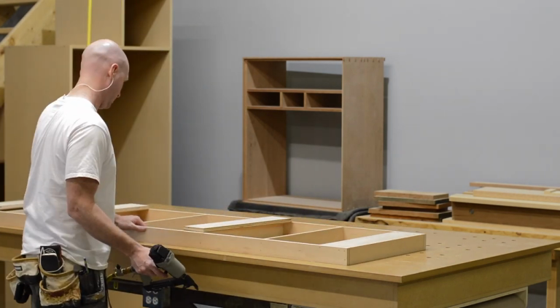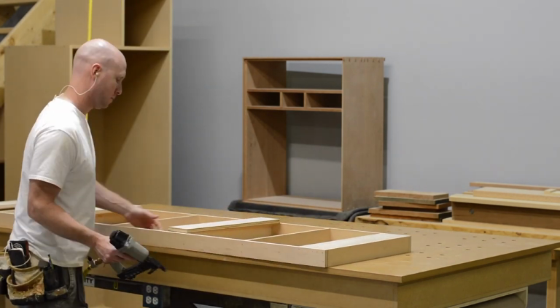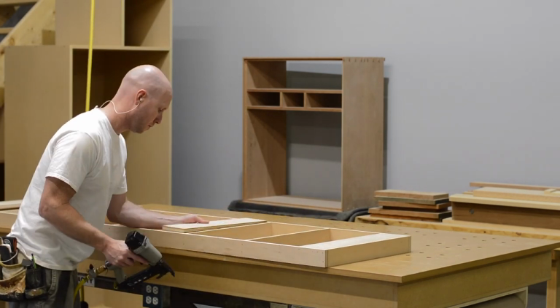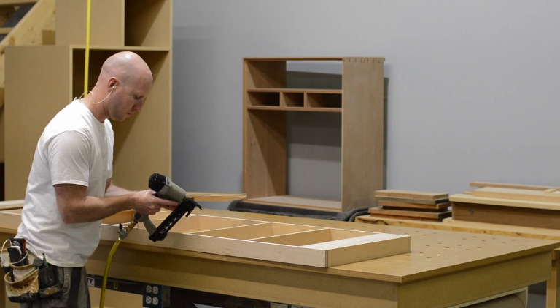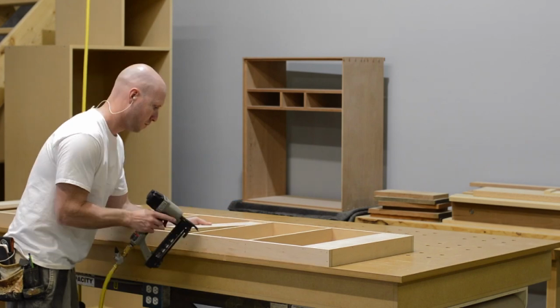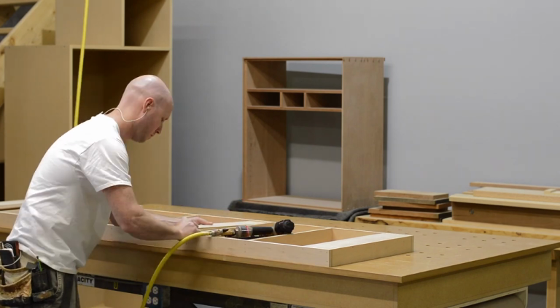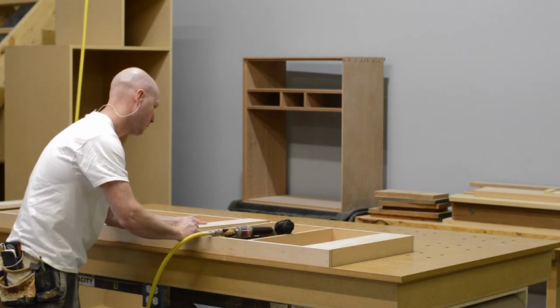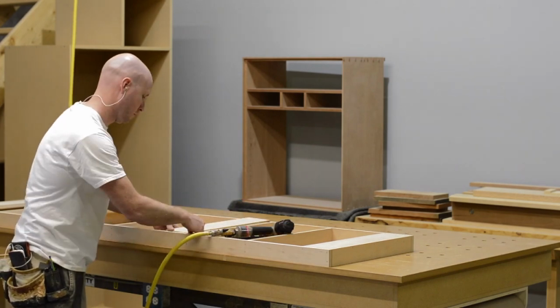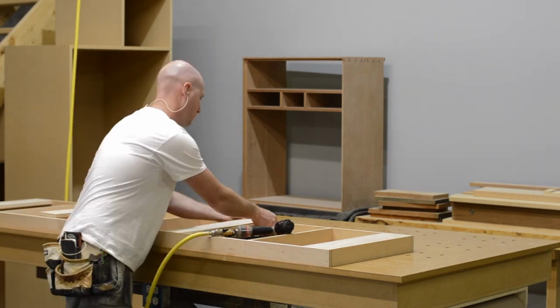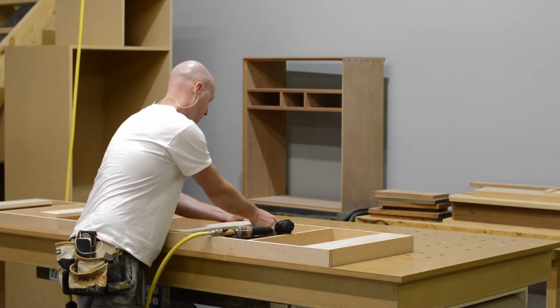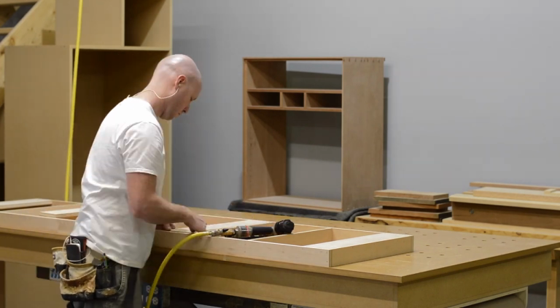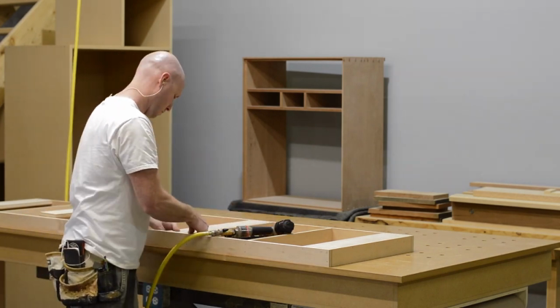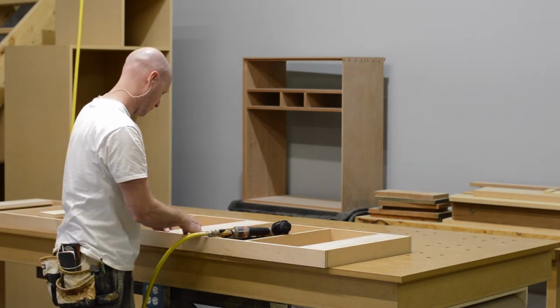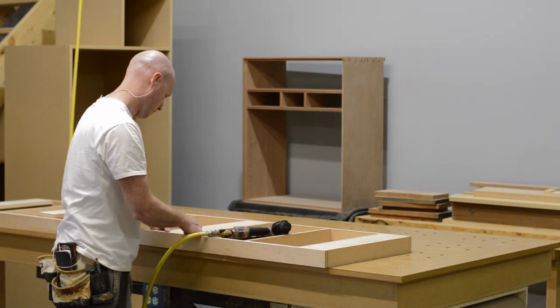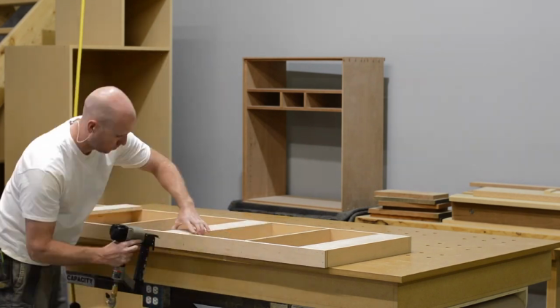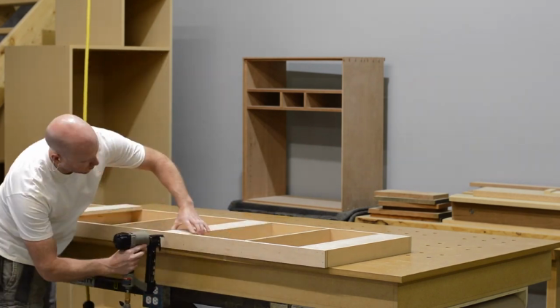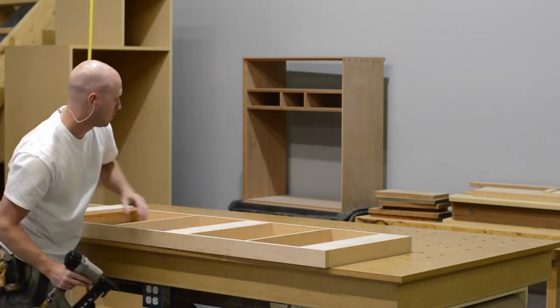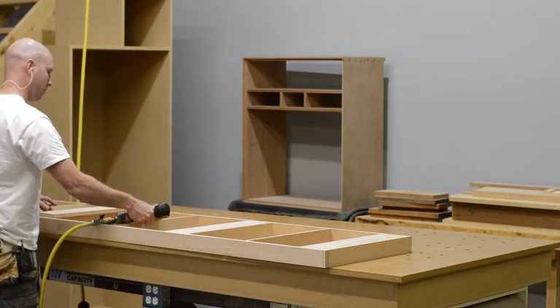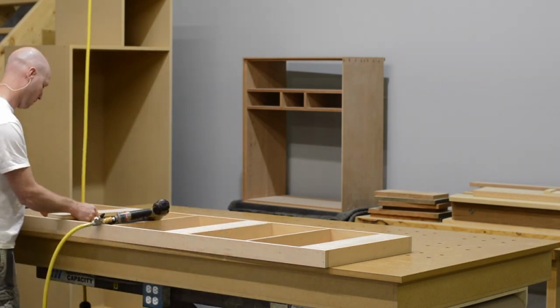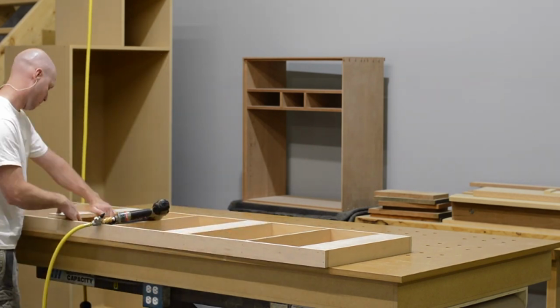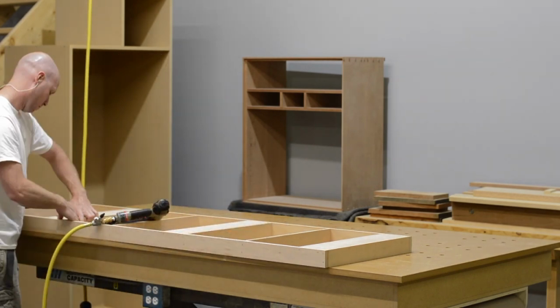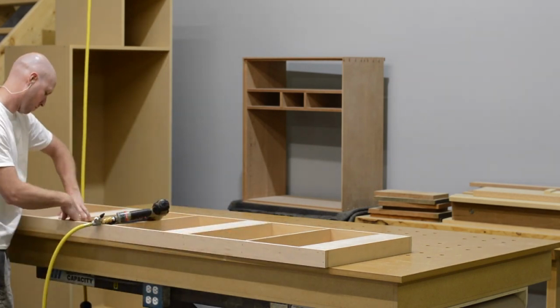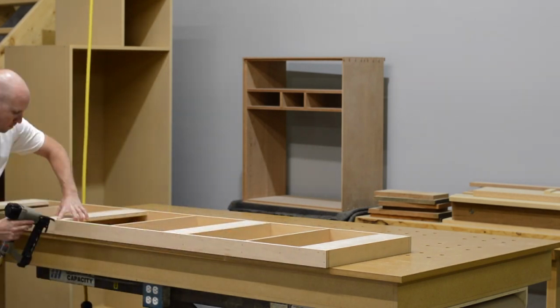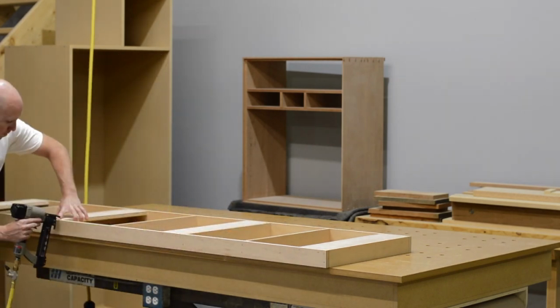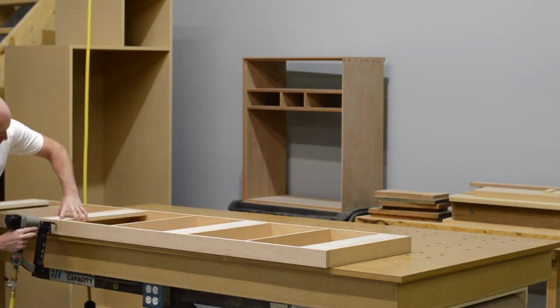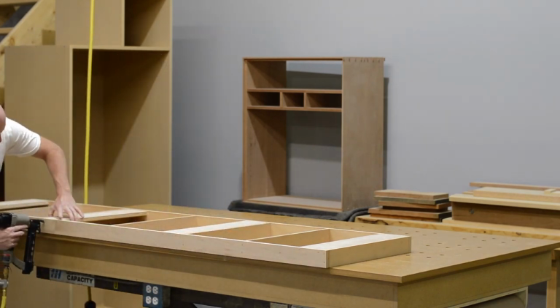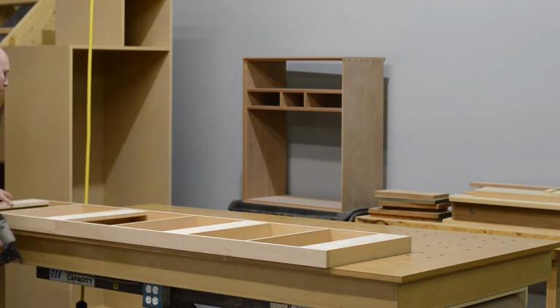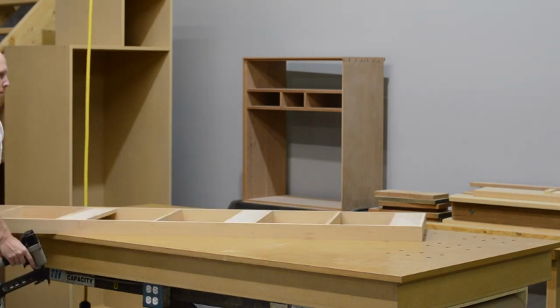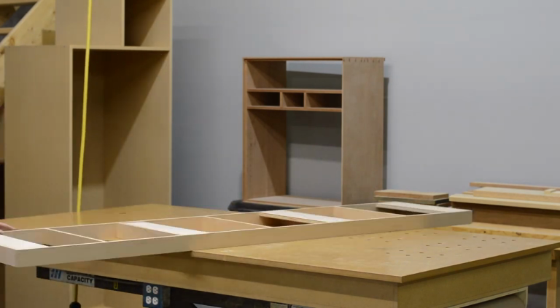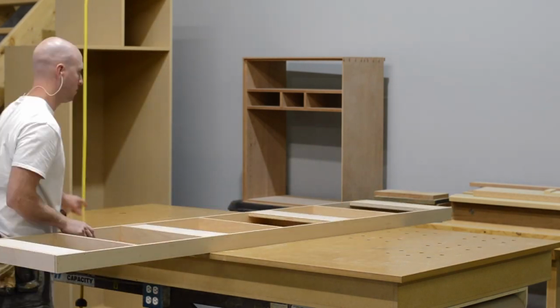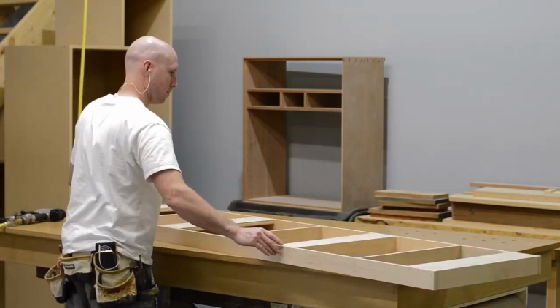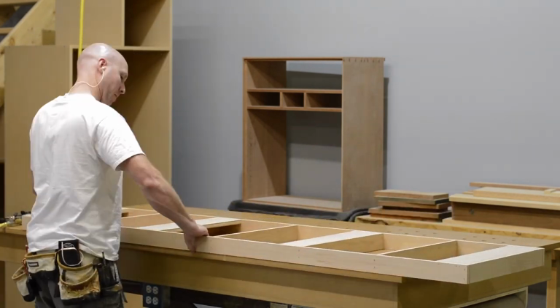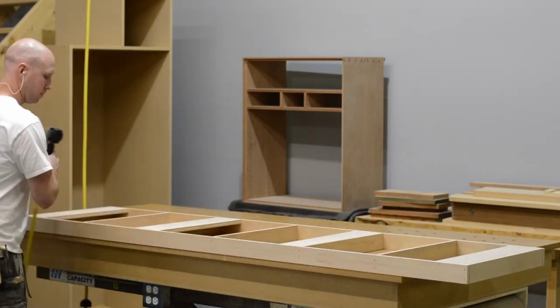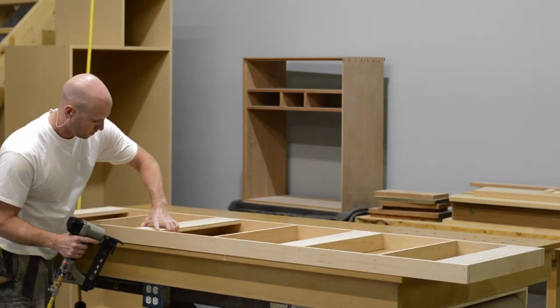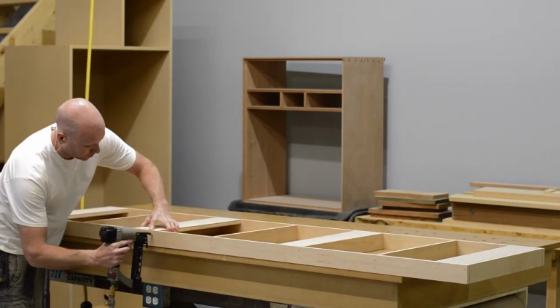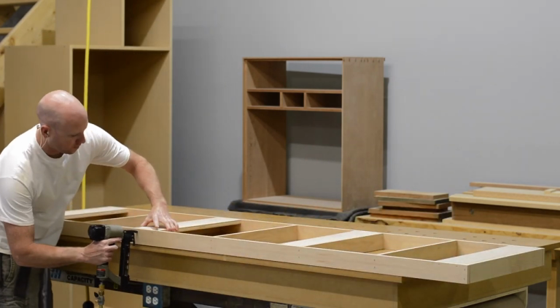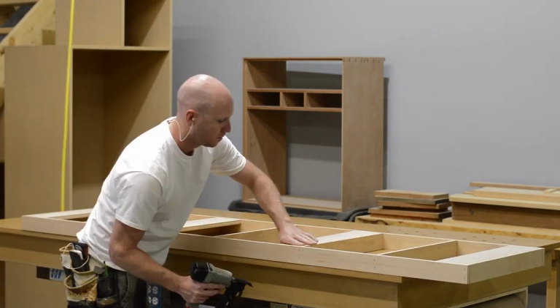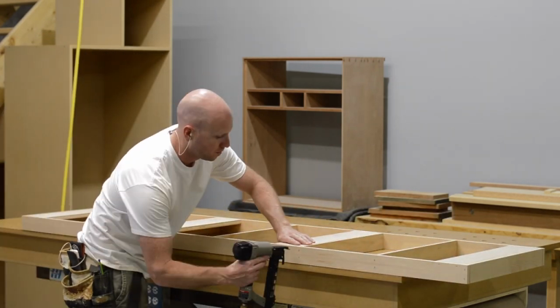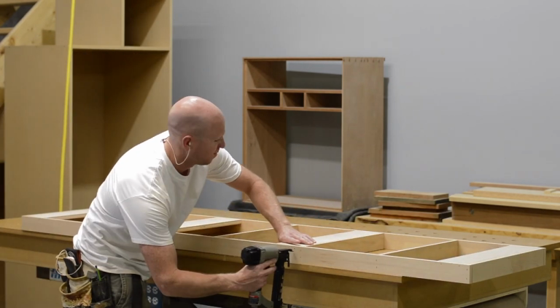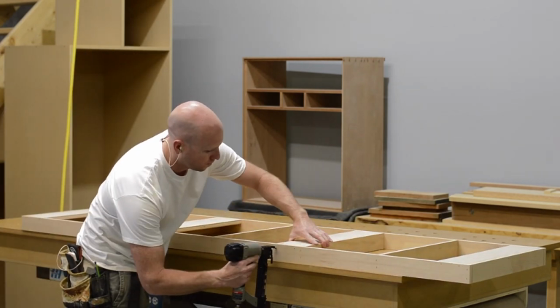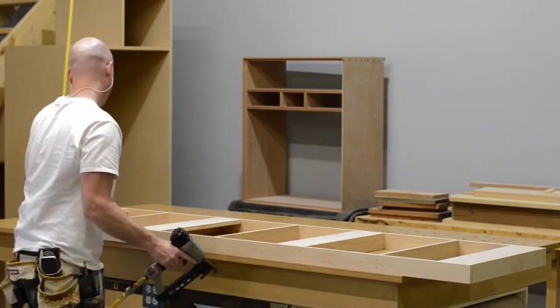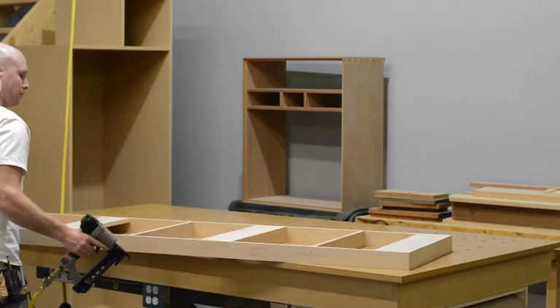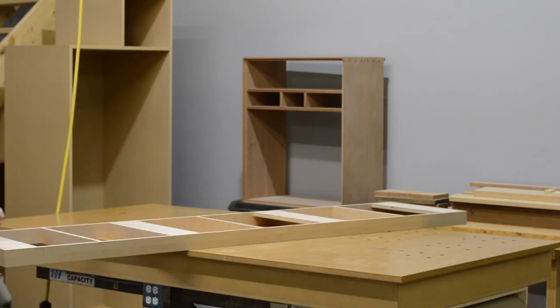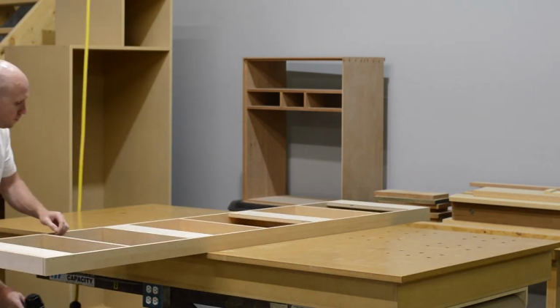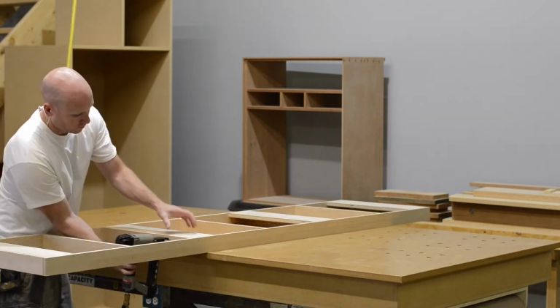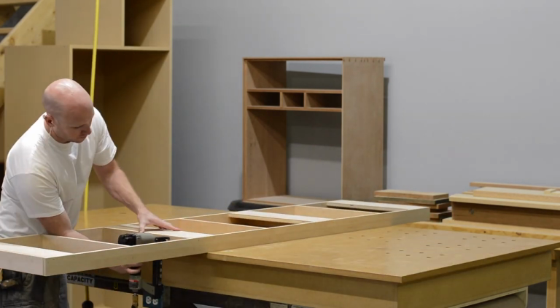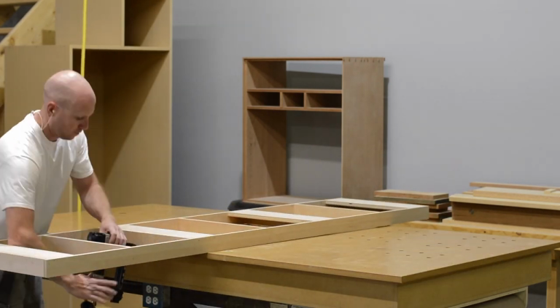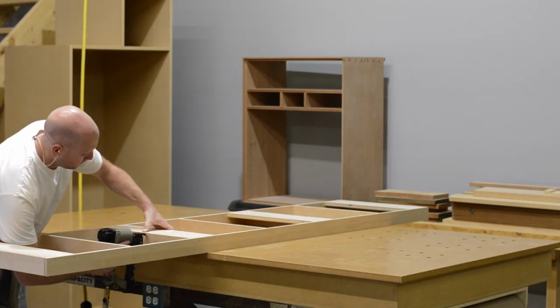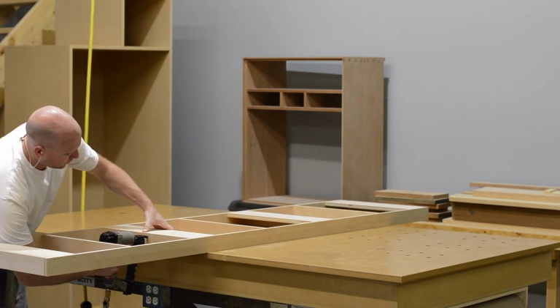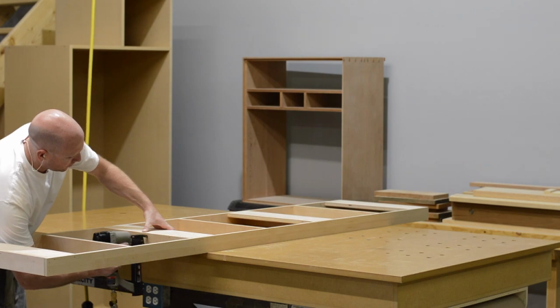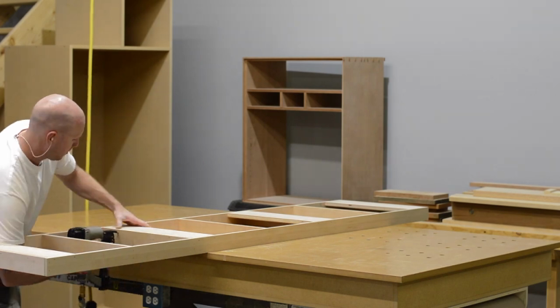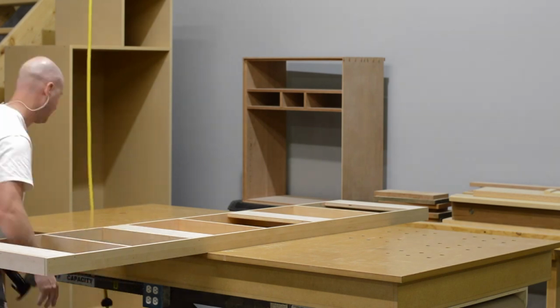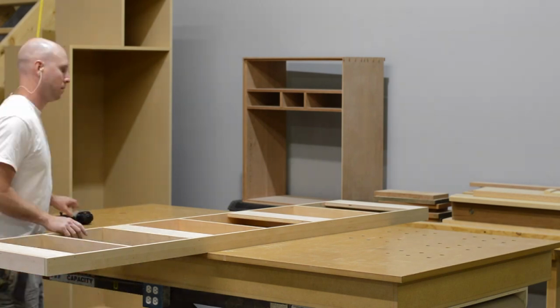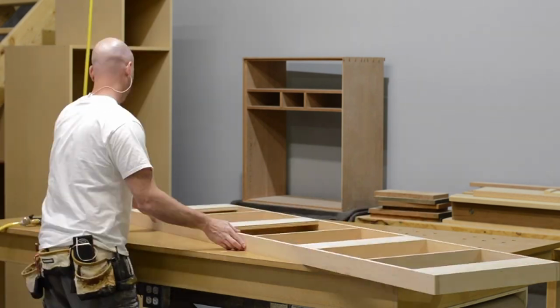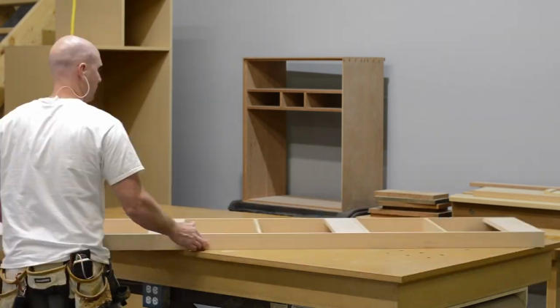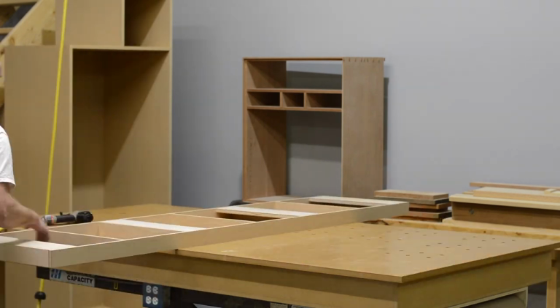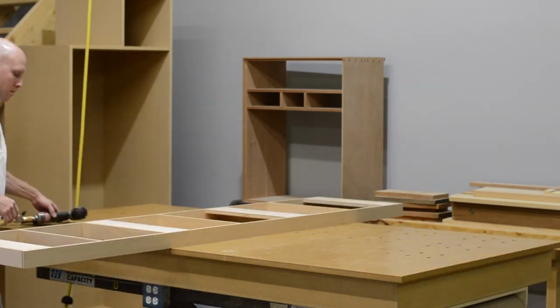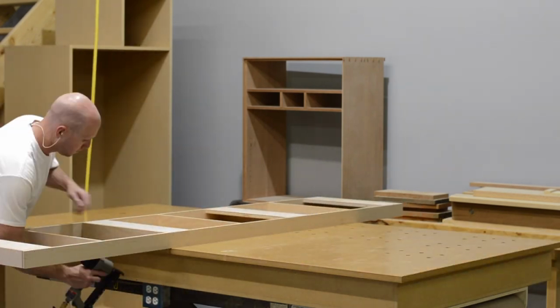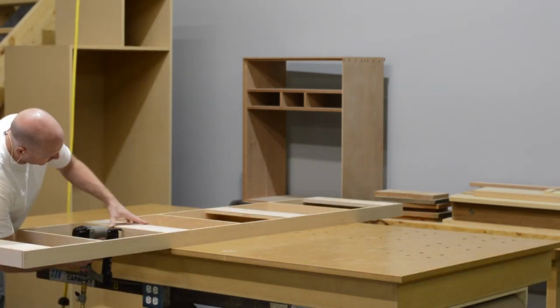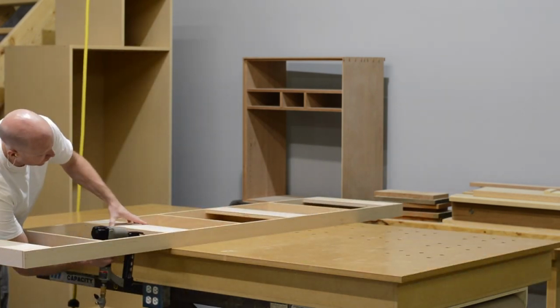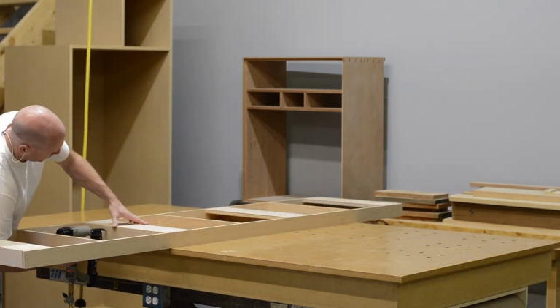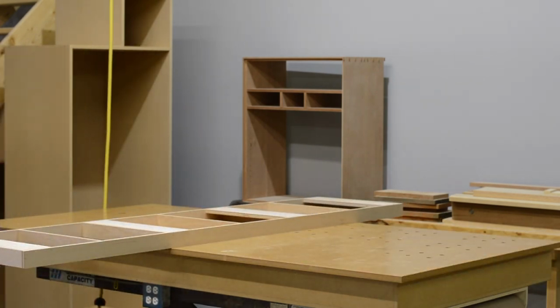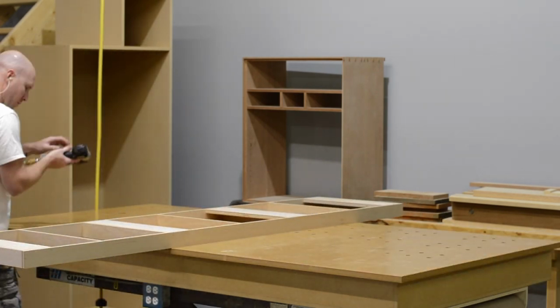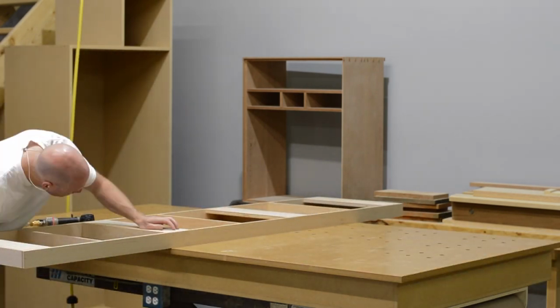Each of these joints is held together with two staples, and I come back and put a screw into each joint as well.